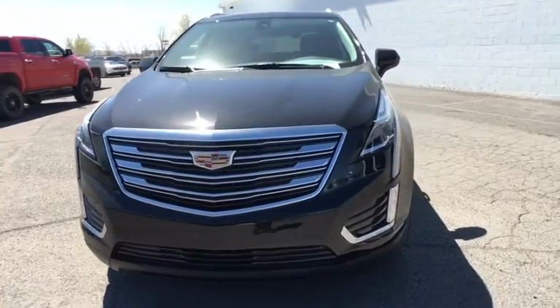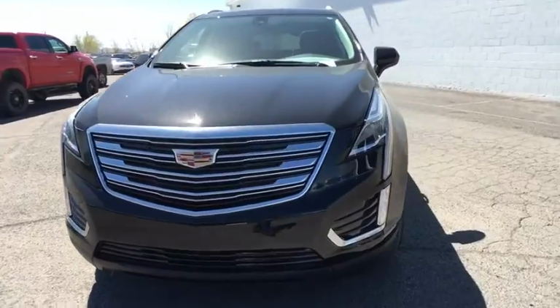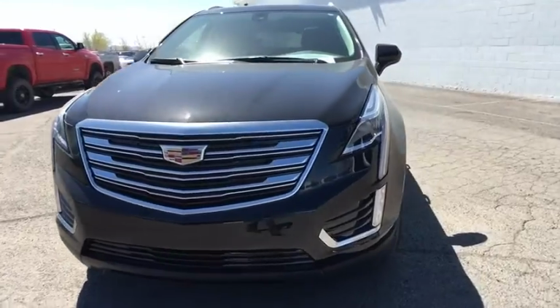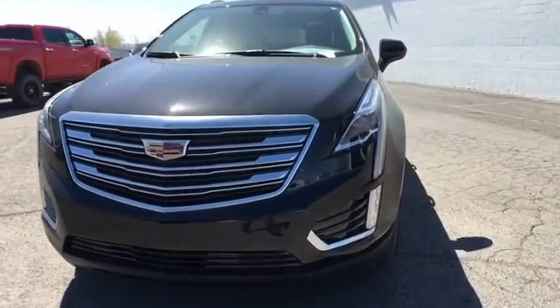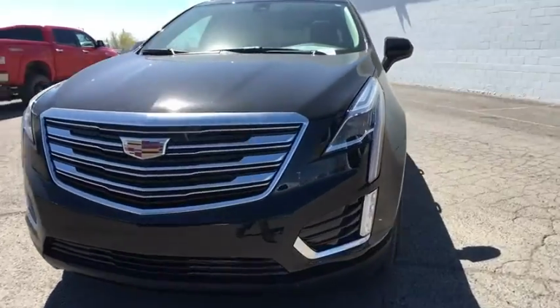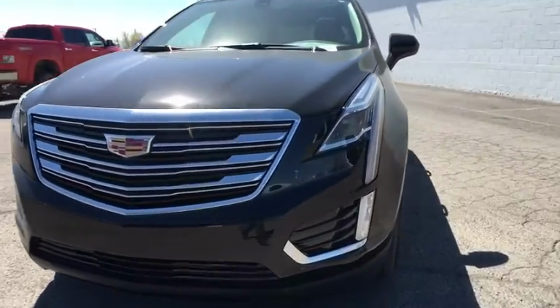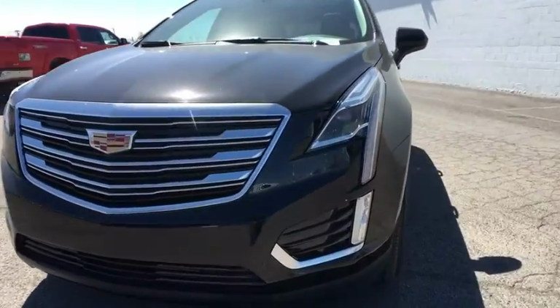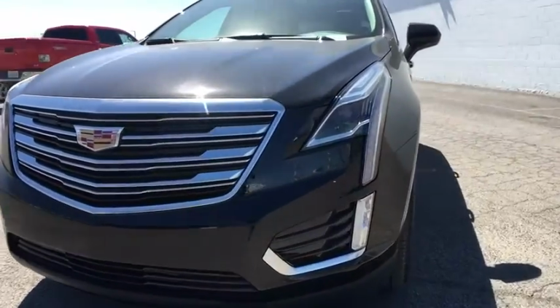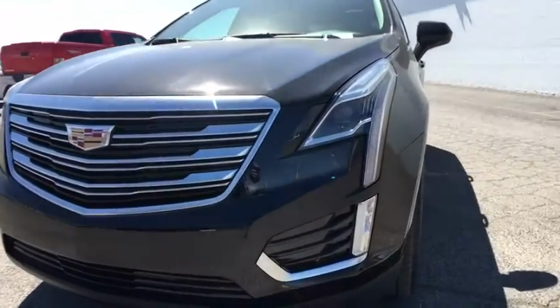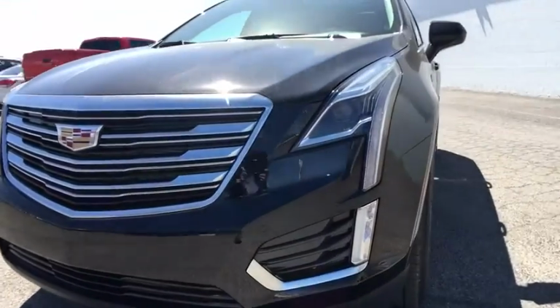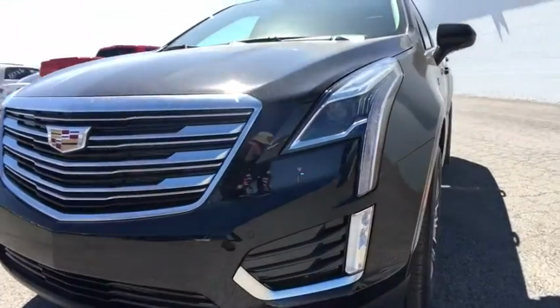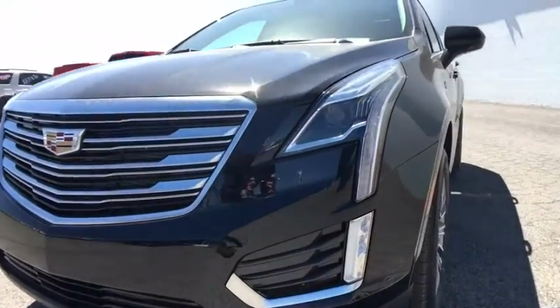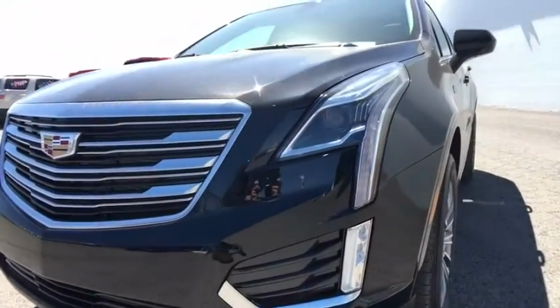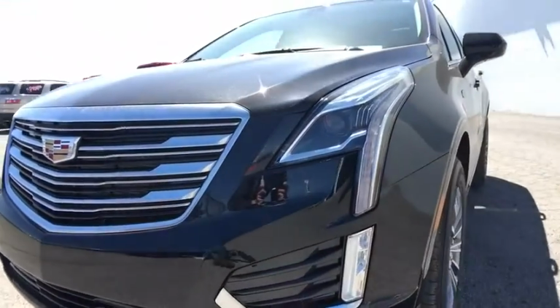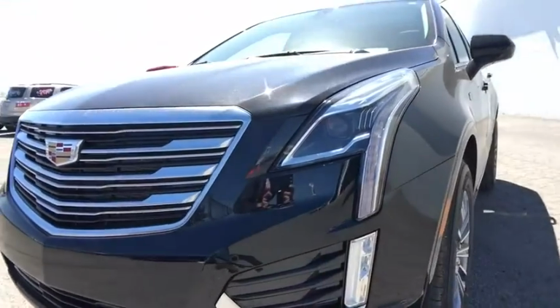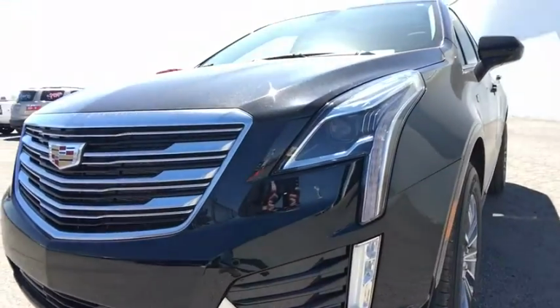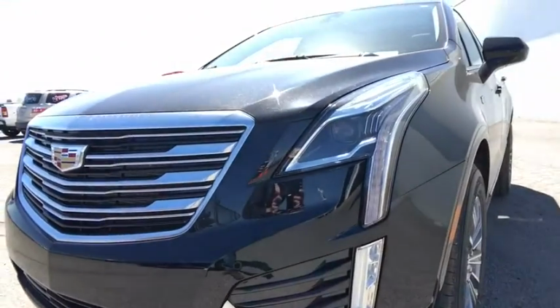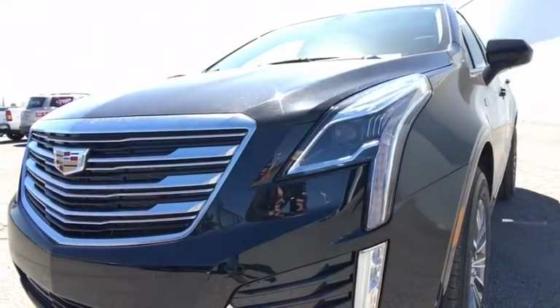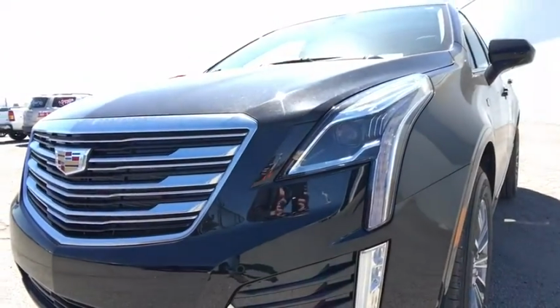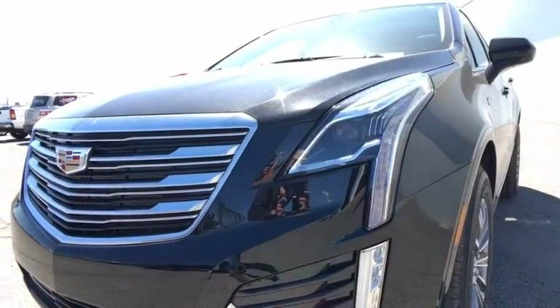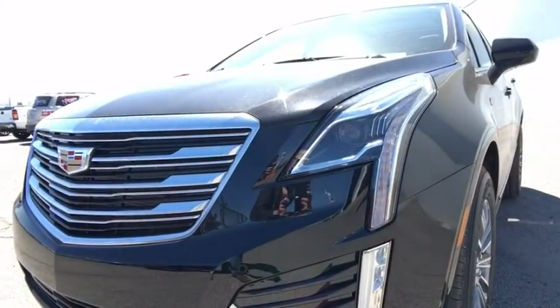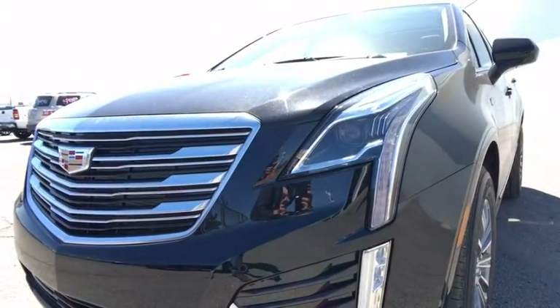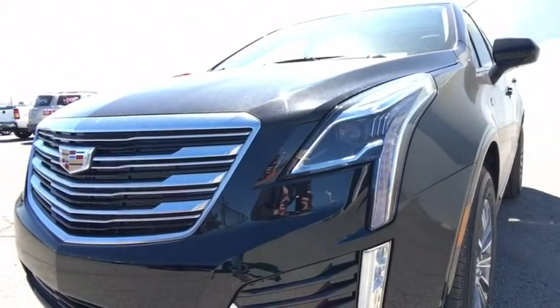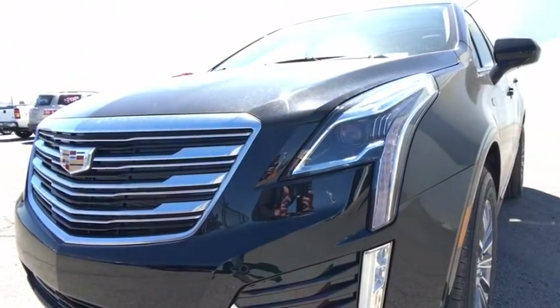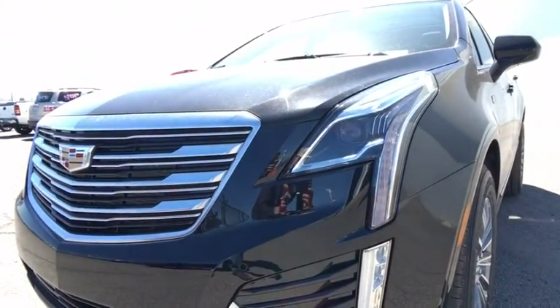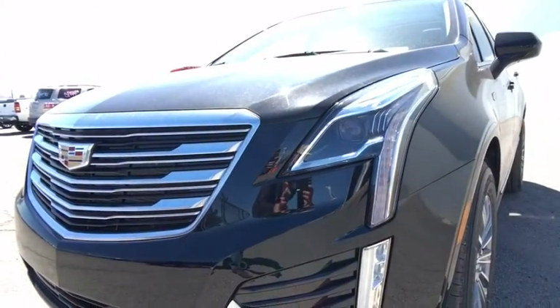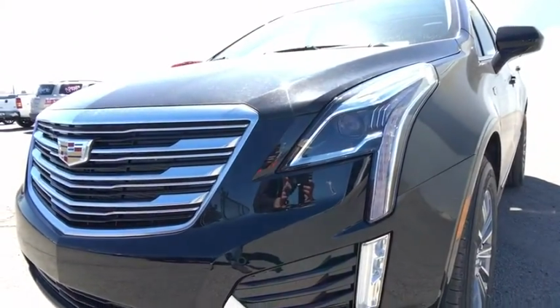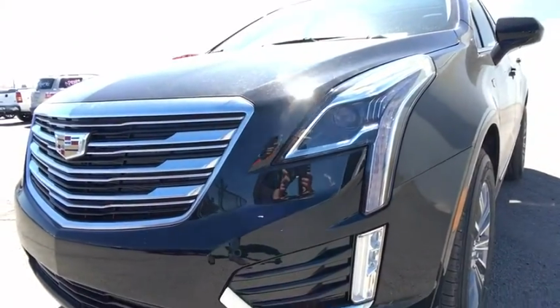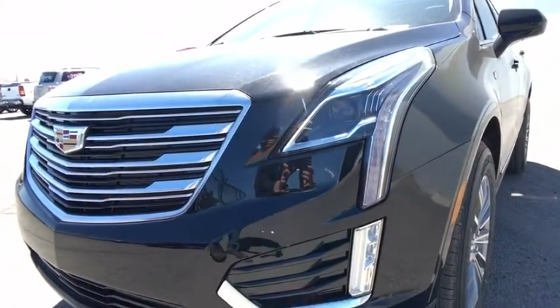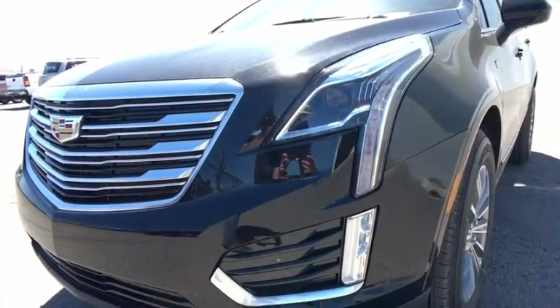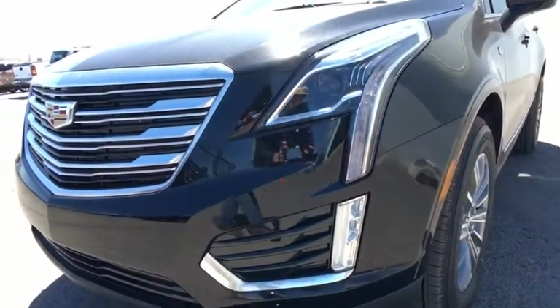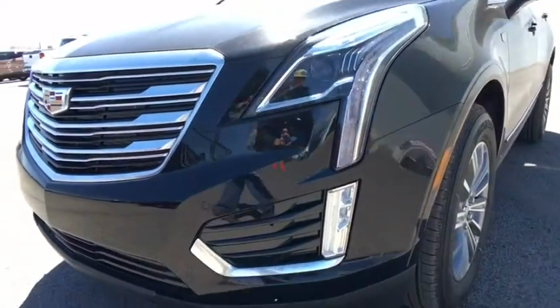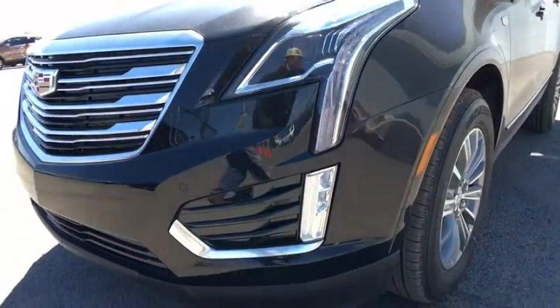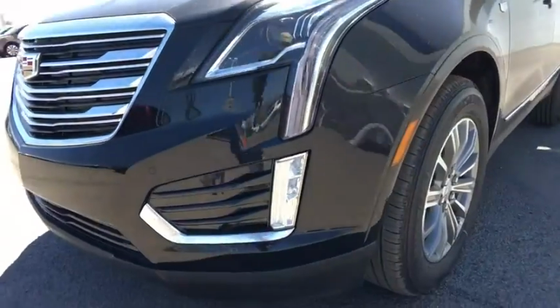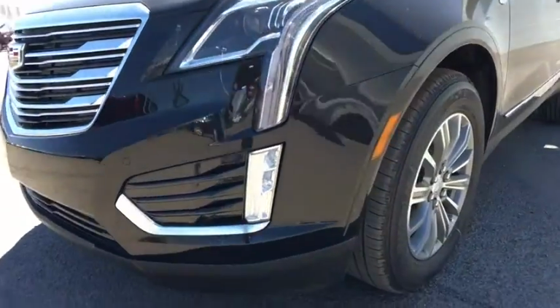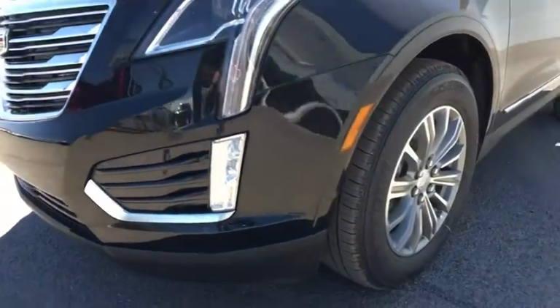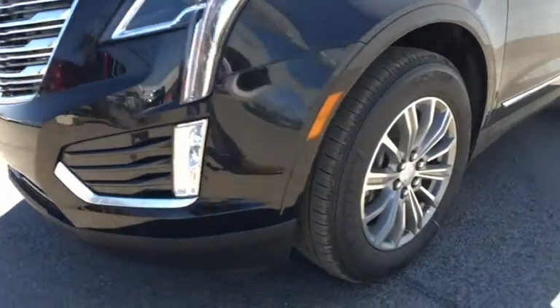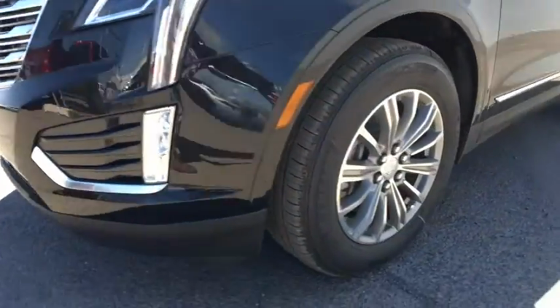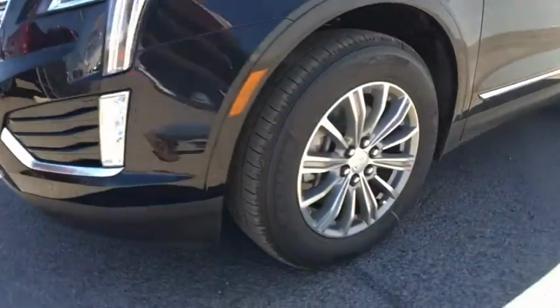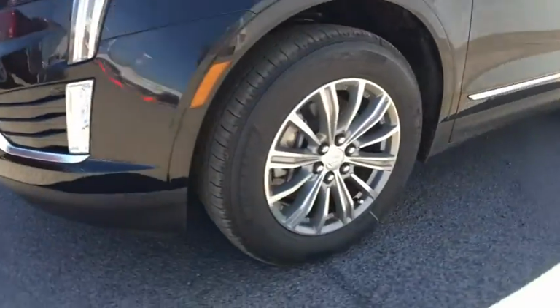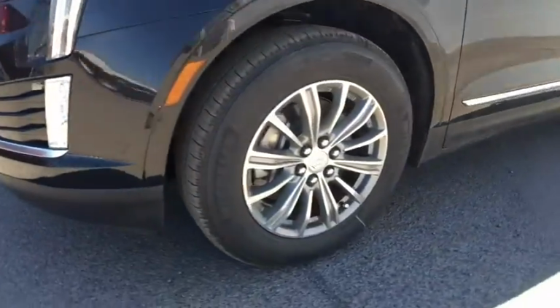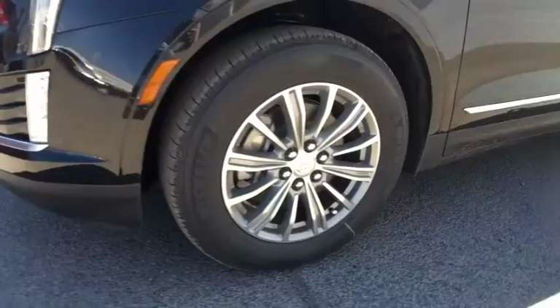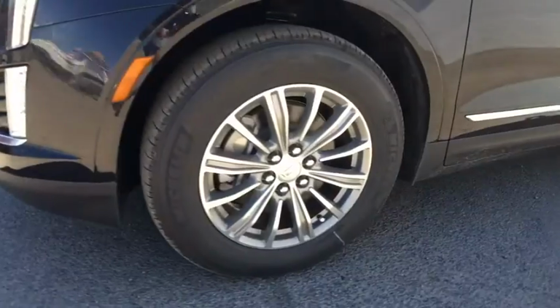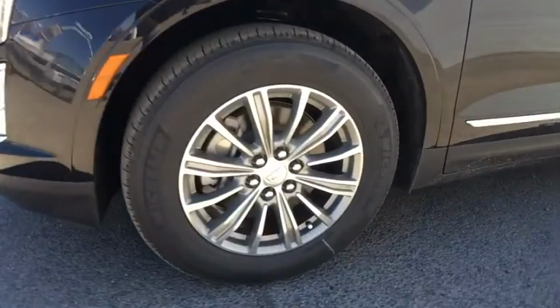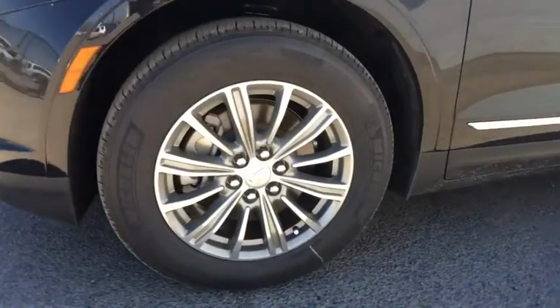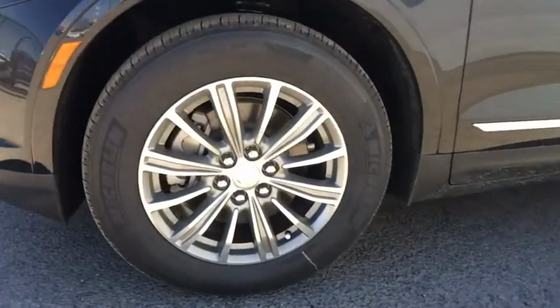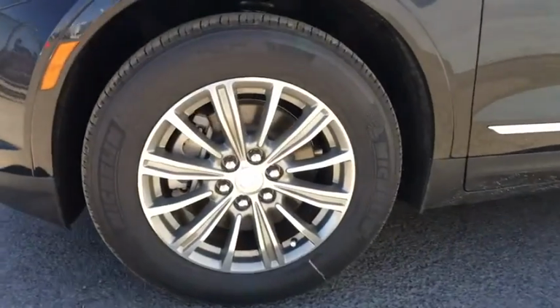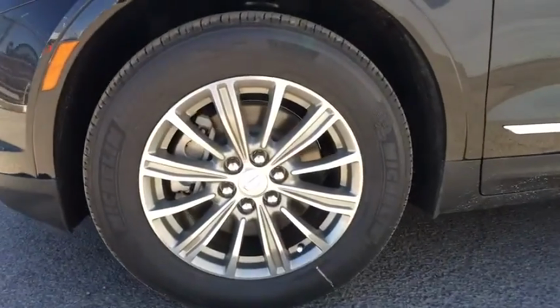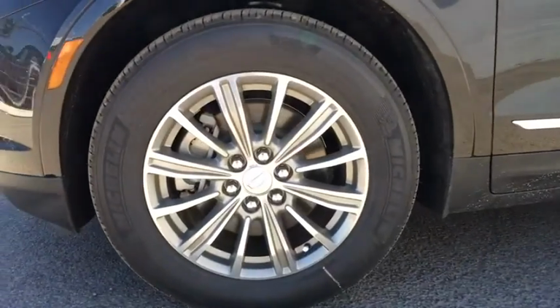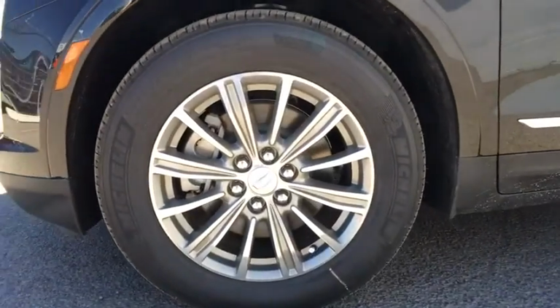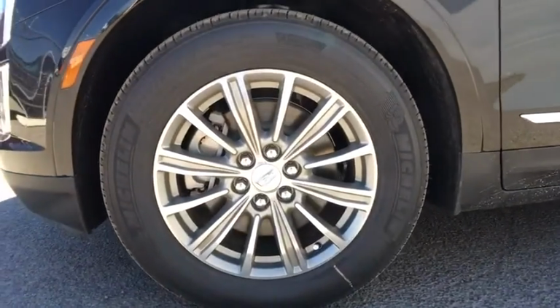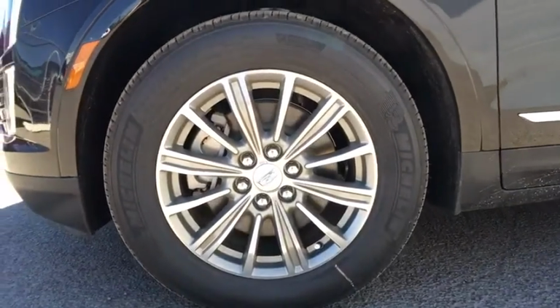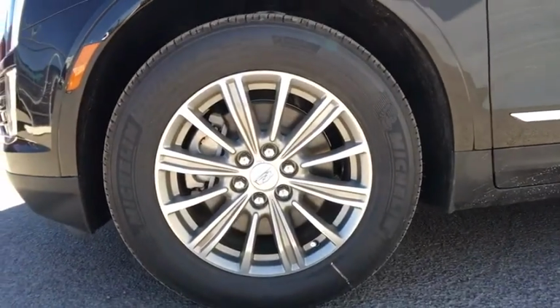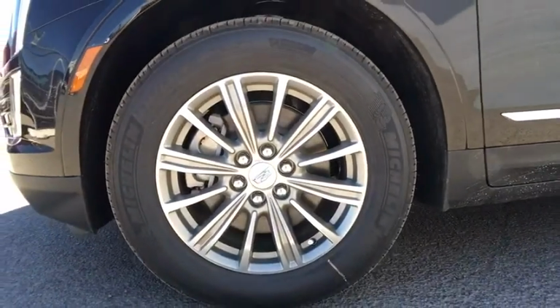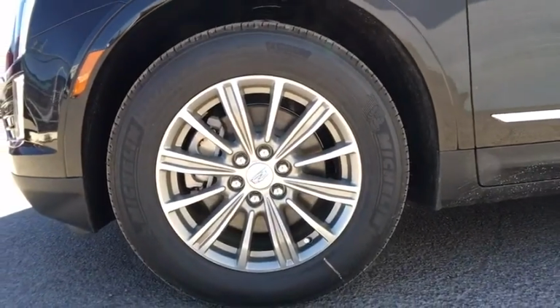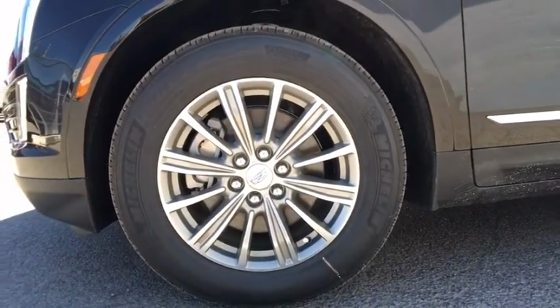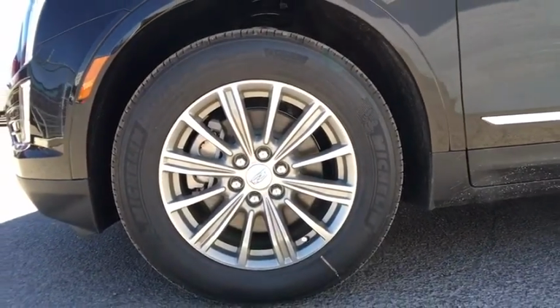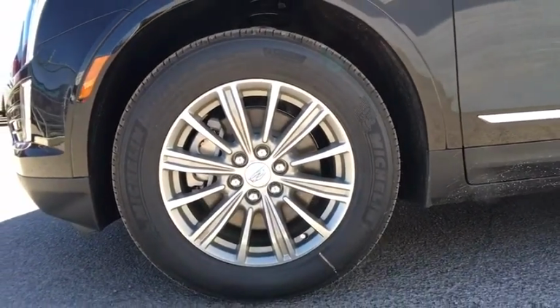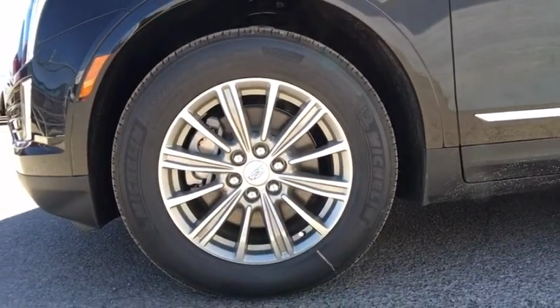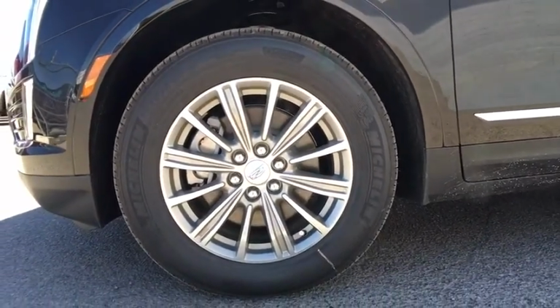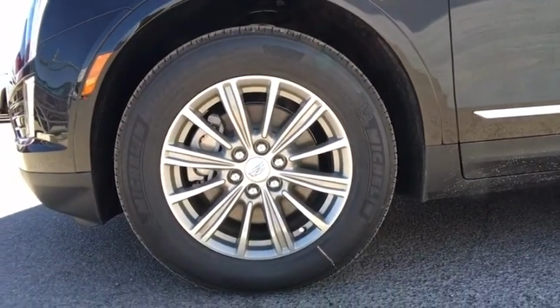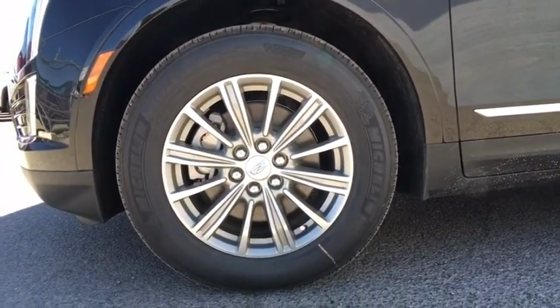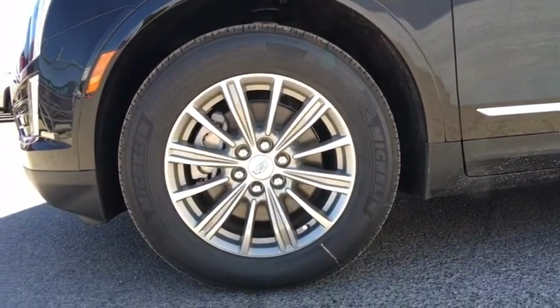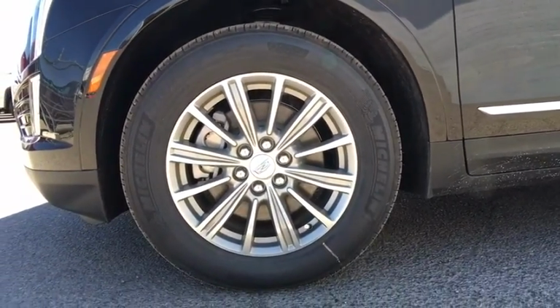Cruise control, keyless start, aluminum wheels, floor mats, auto-dimming rearview mirror, premium sound system, rear defrost.